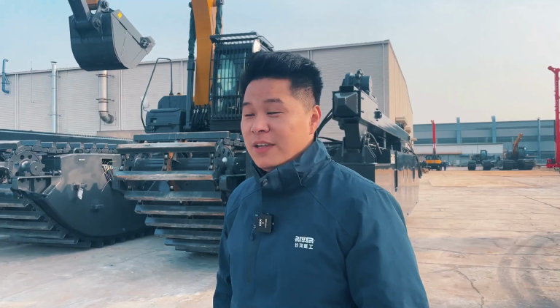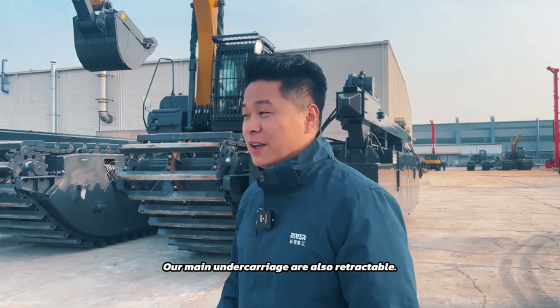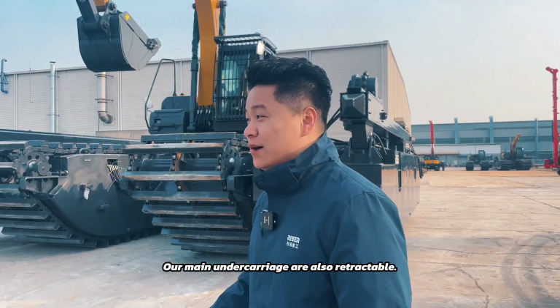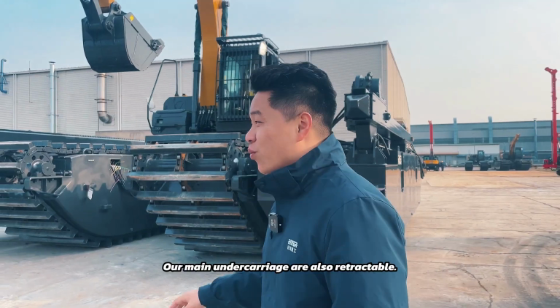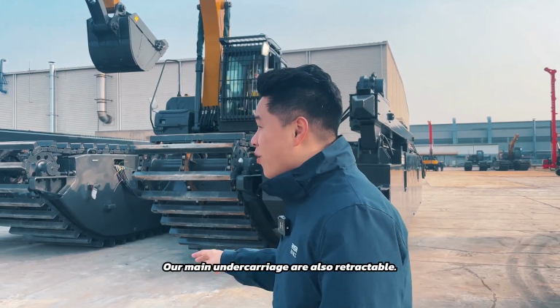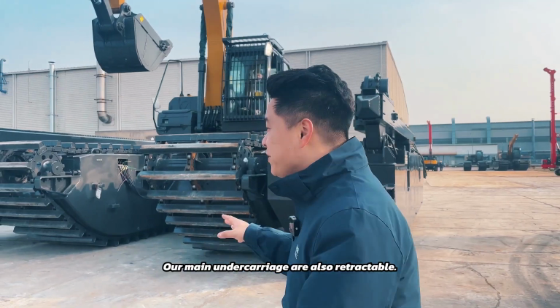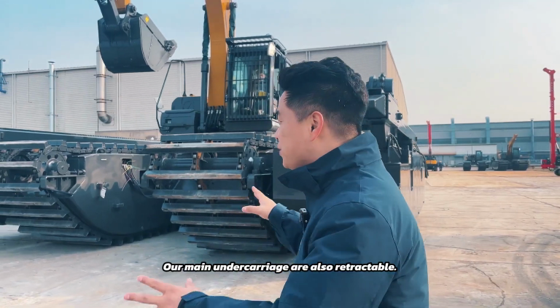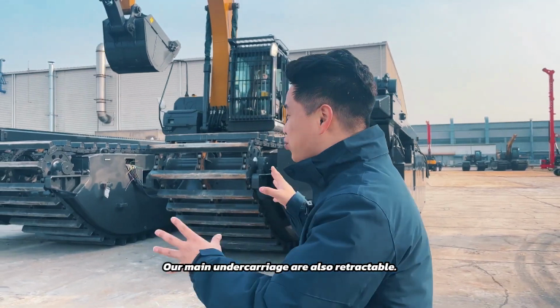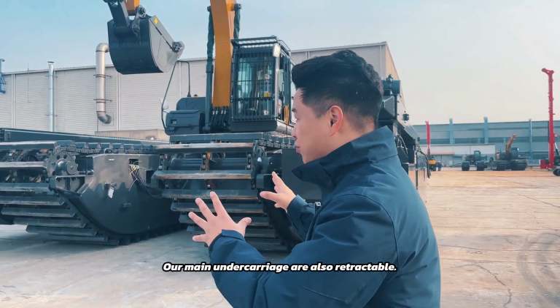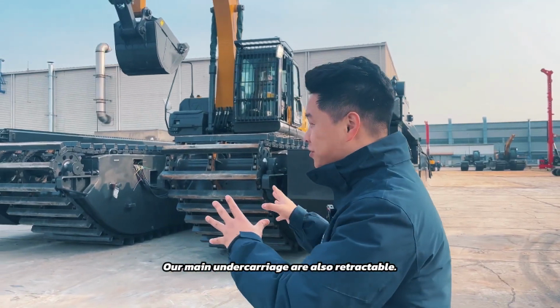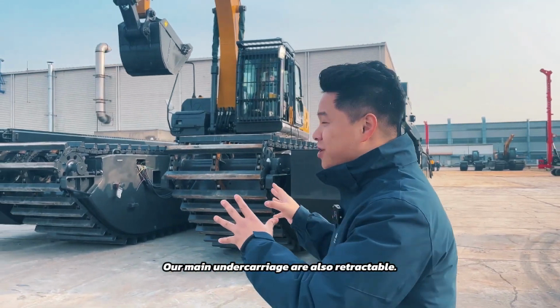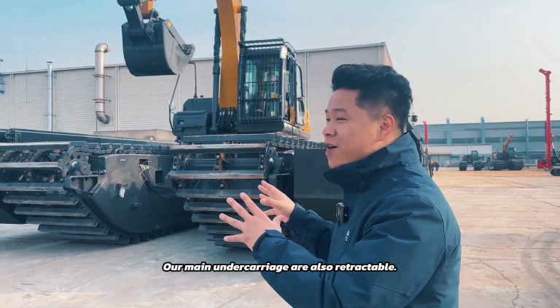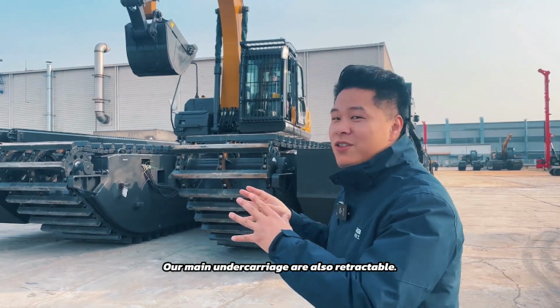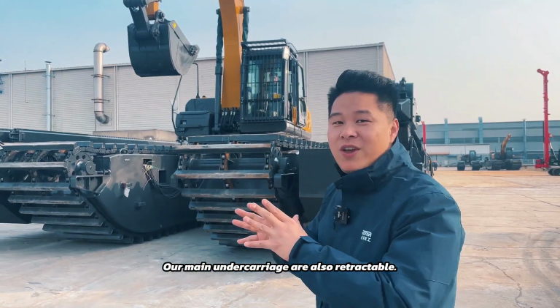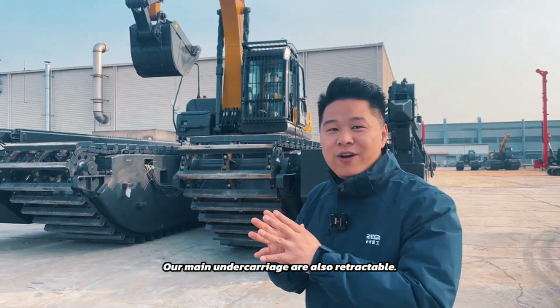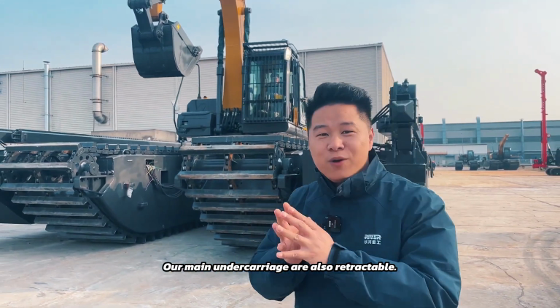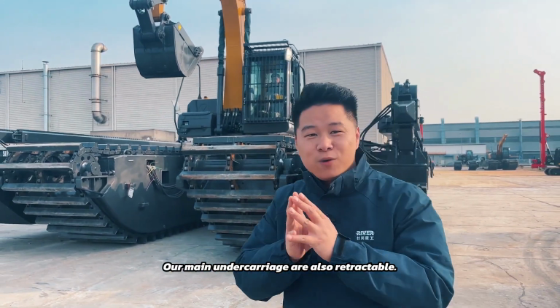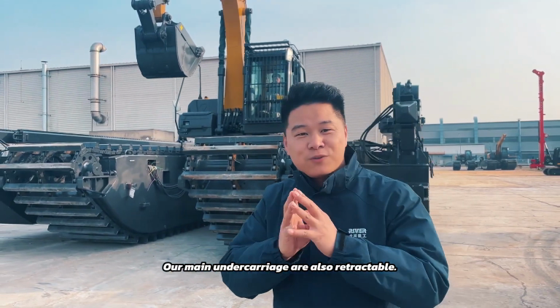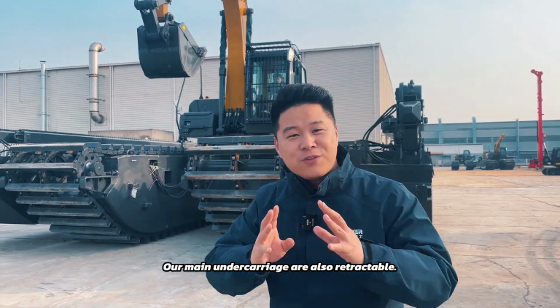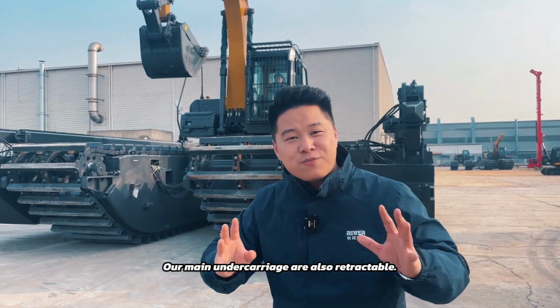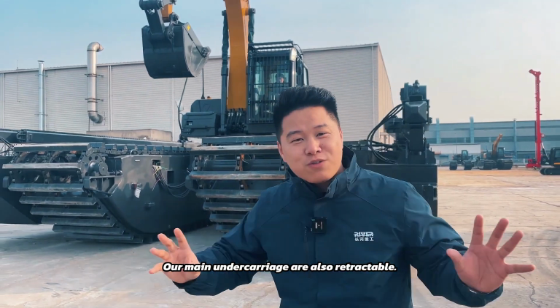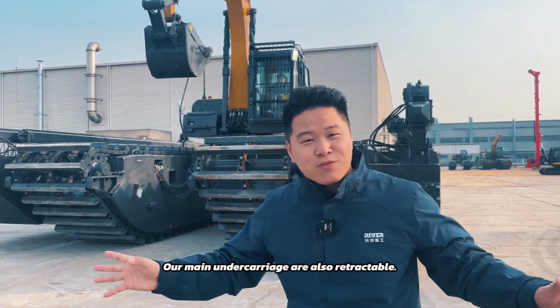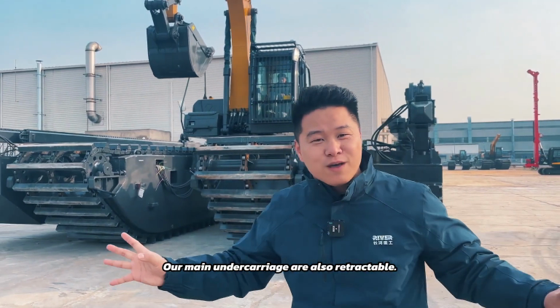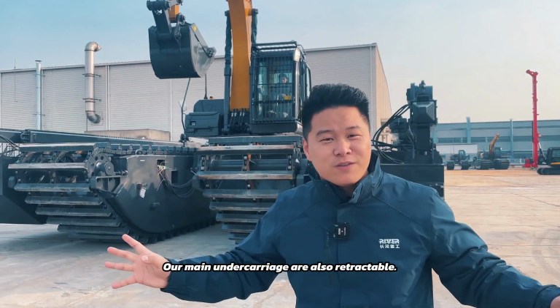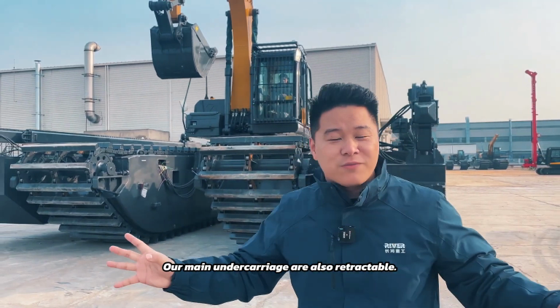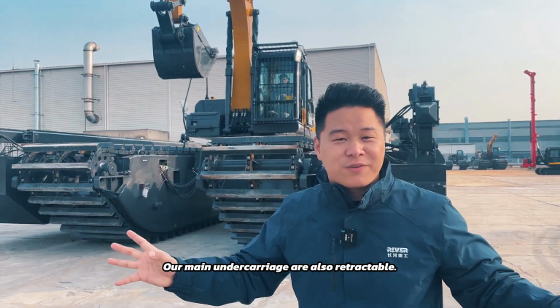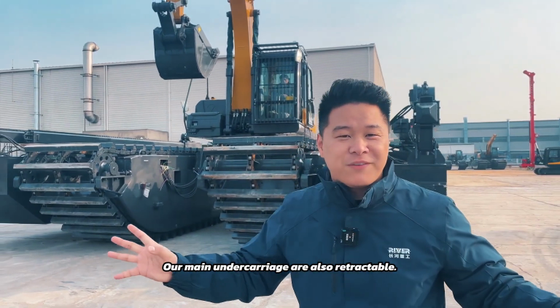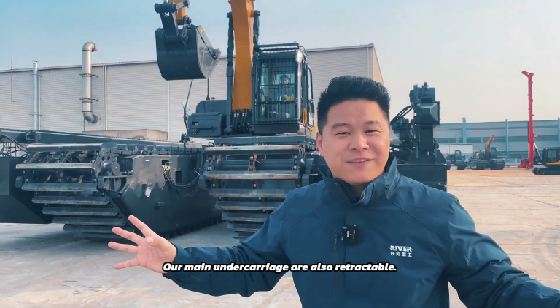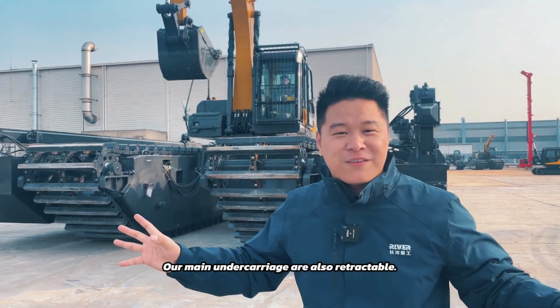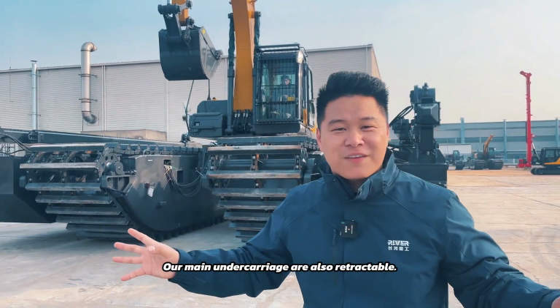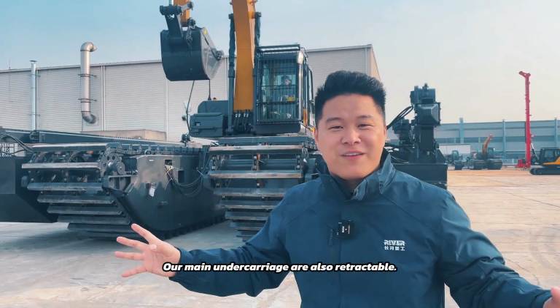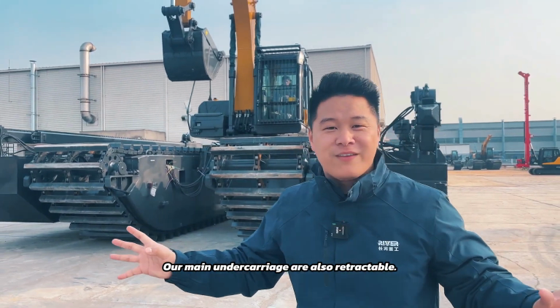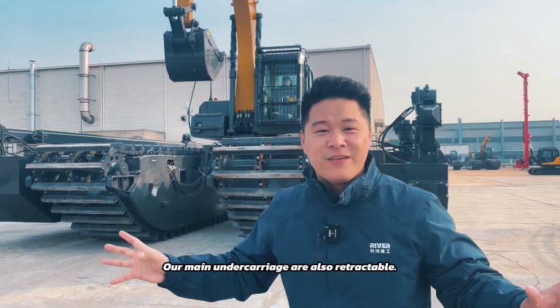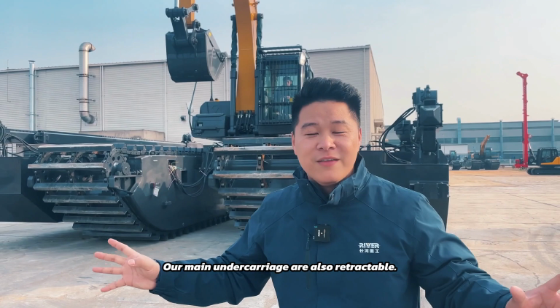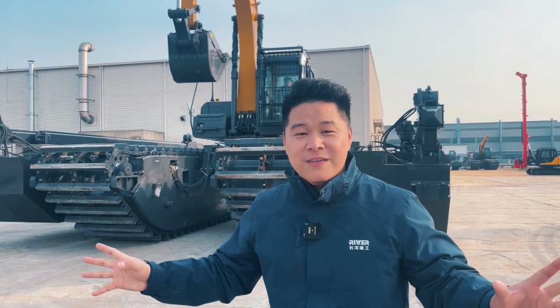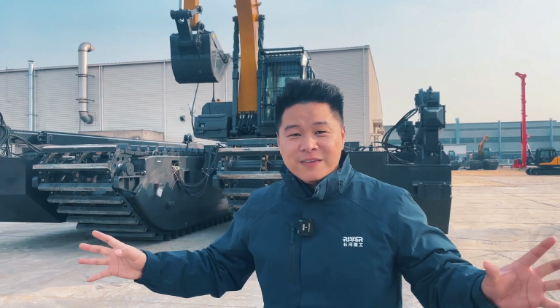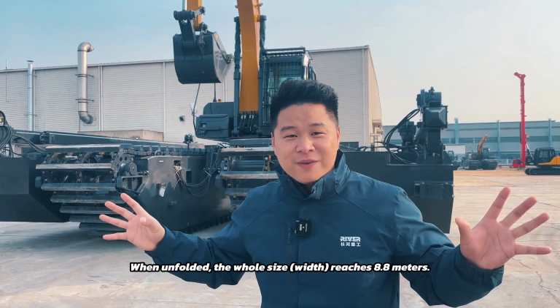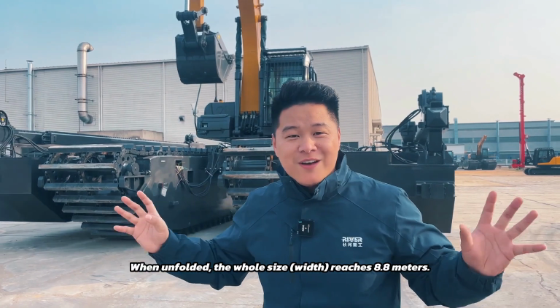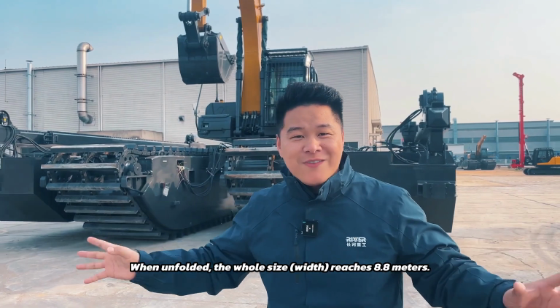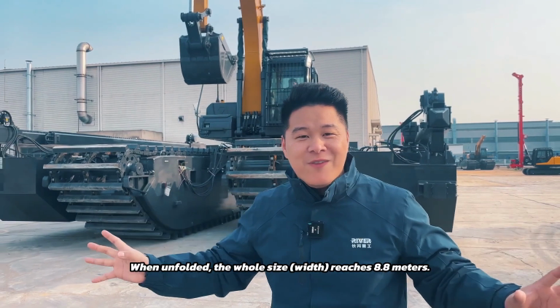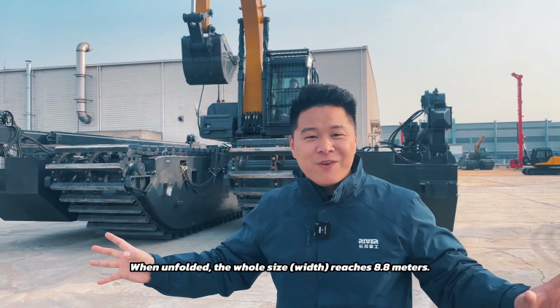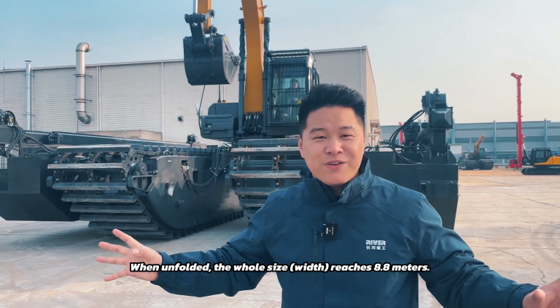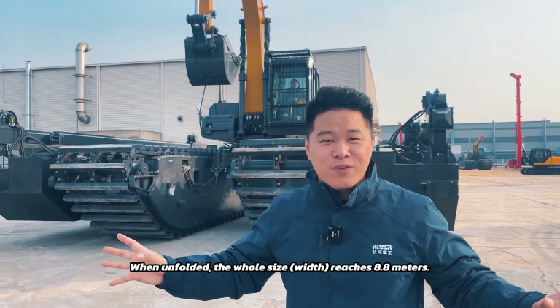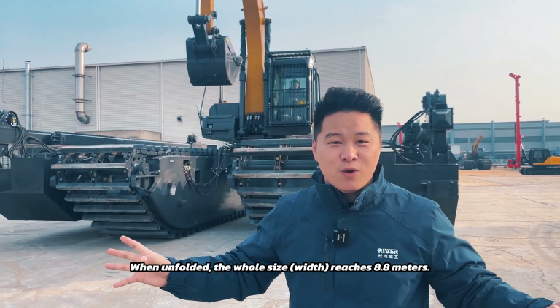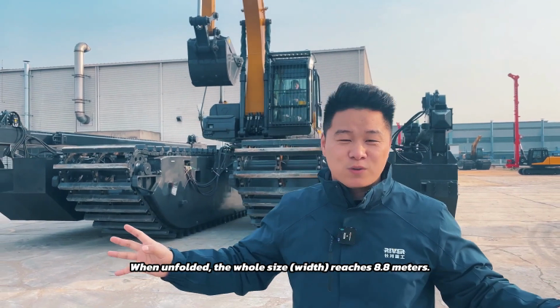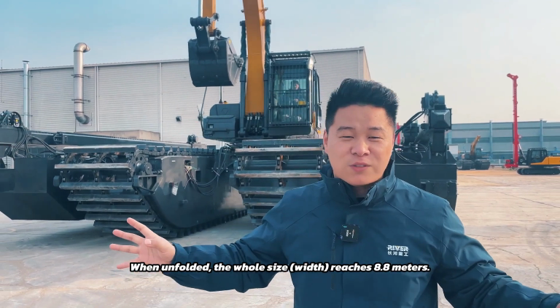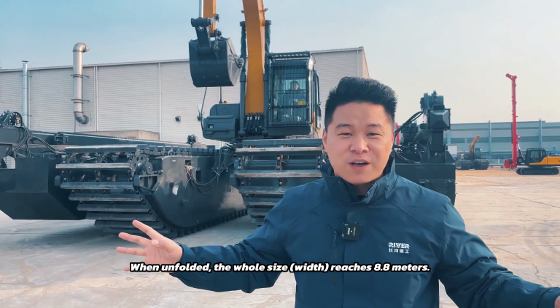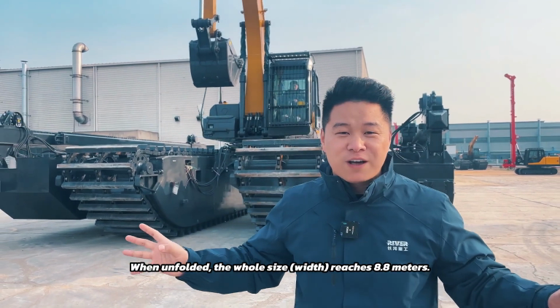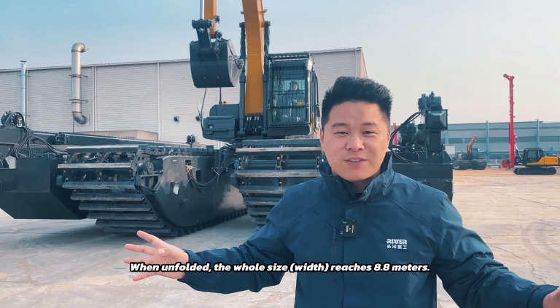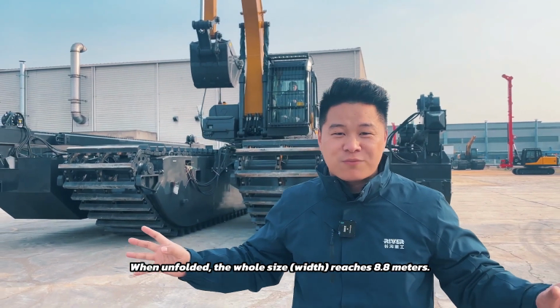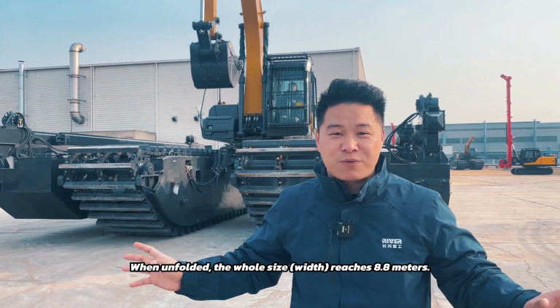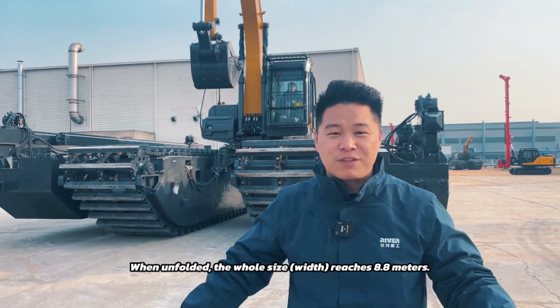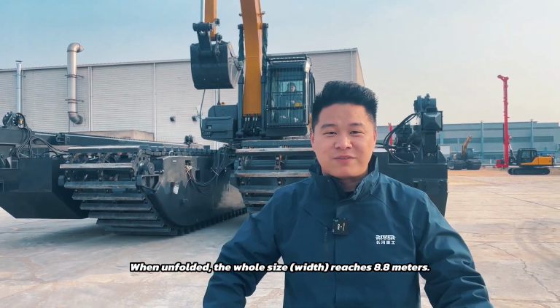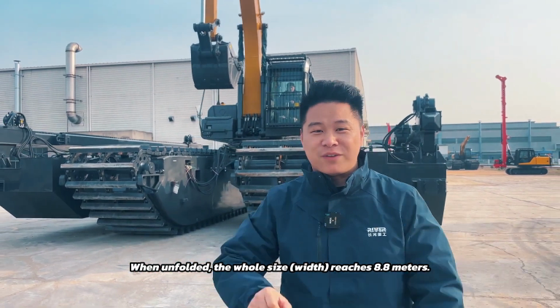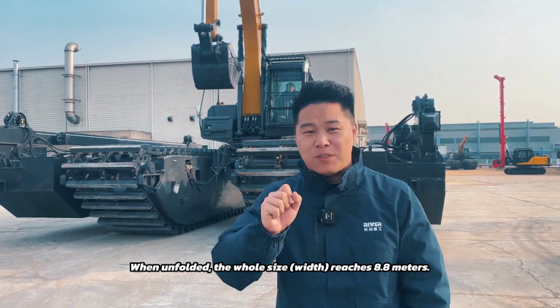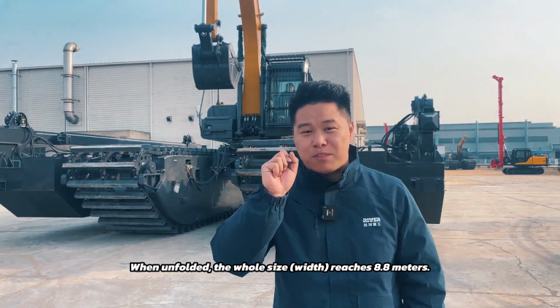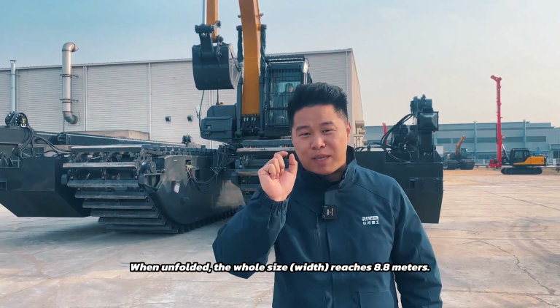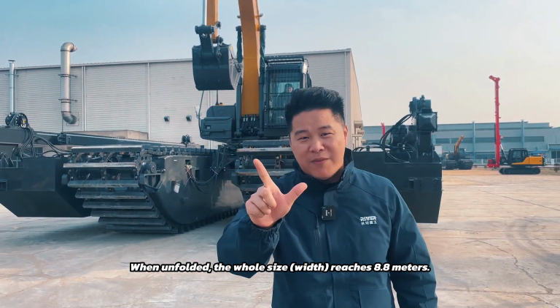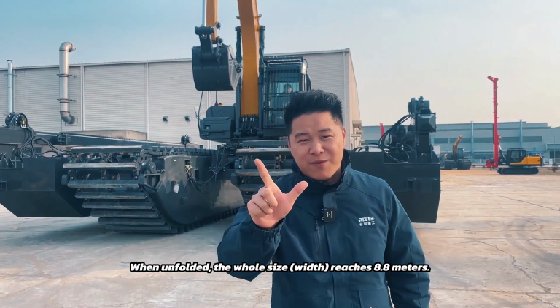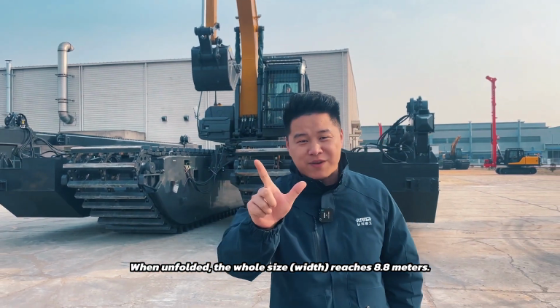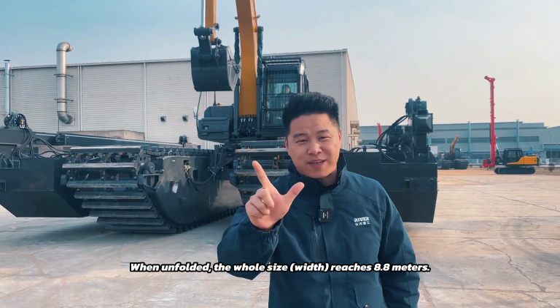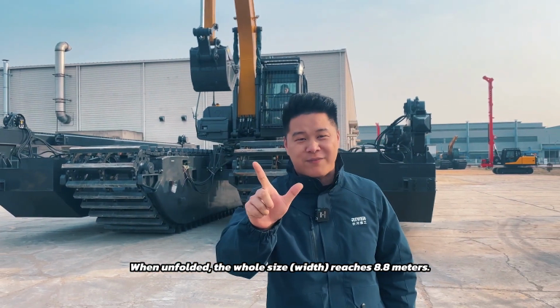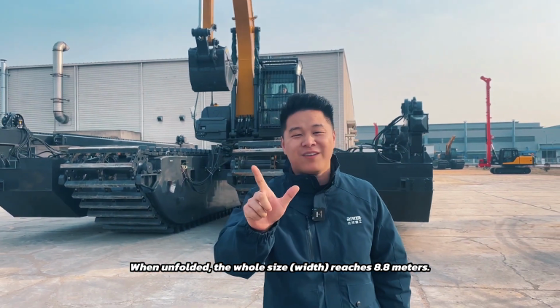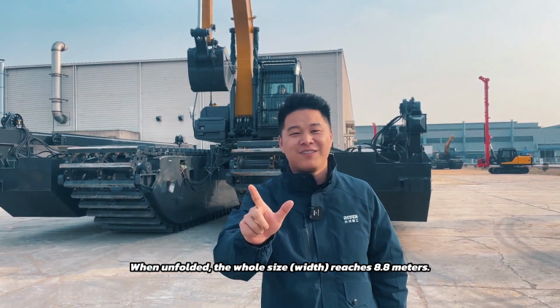Our main undercarriage is also retractable. When unfolded, the whole size — width — reaches 8.8 meters.